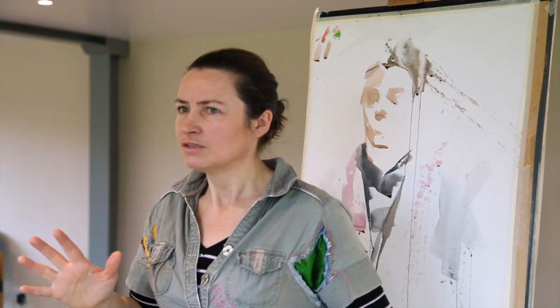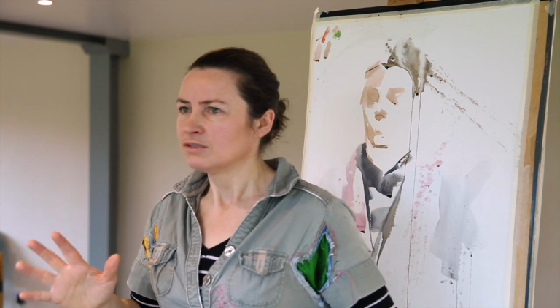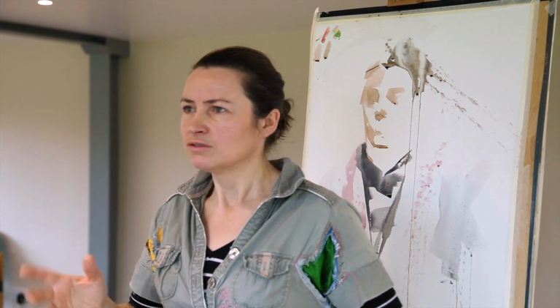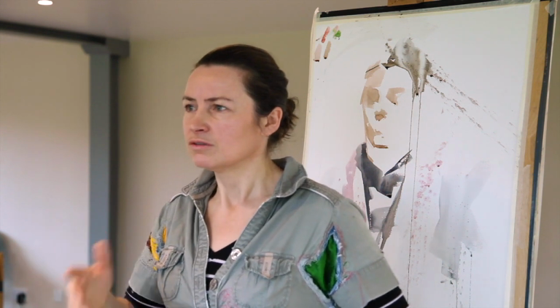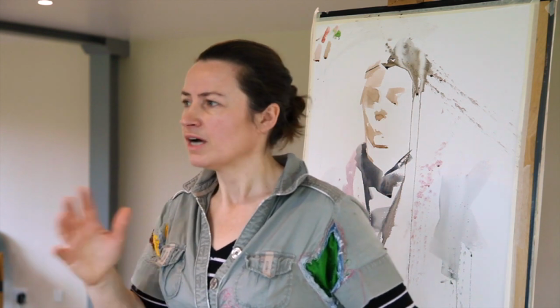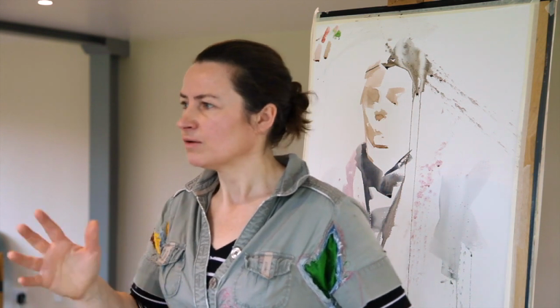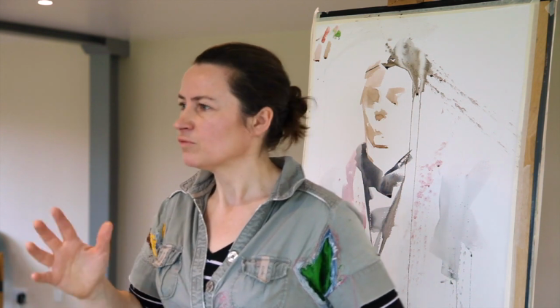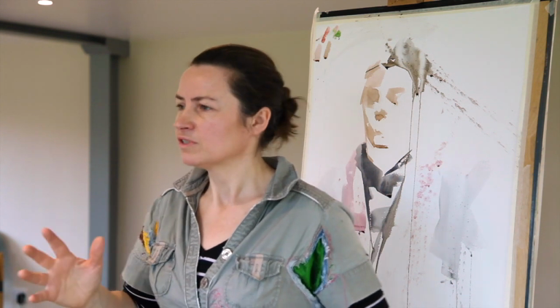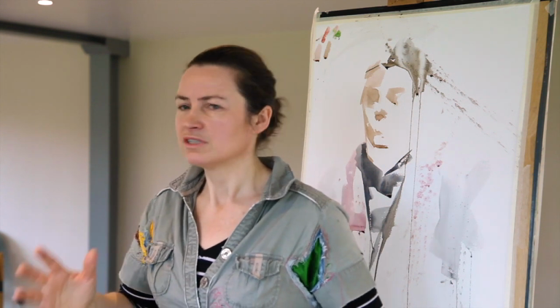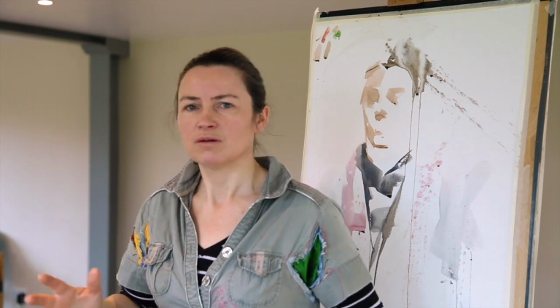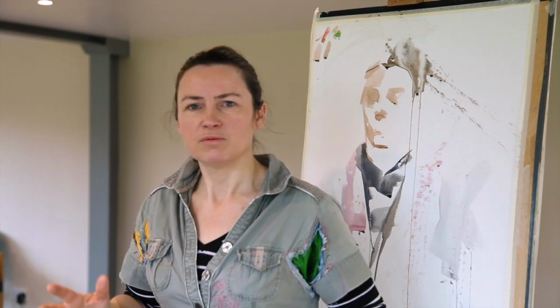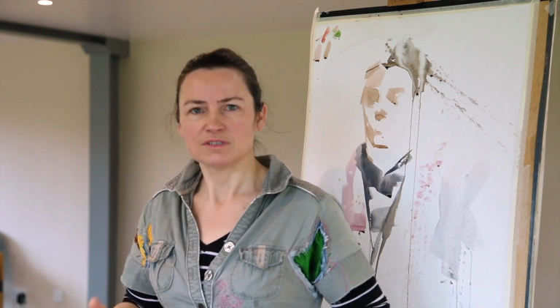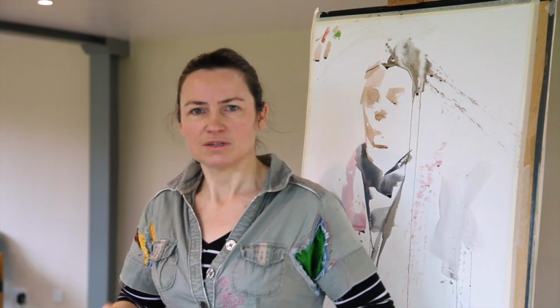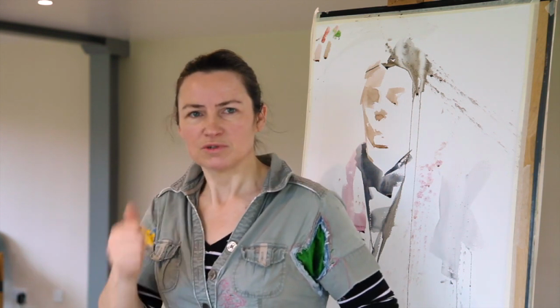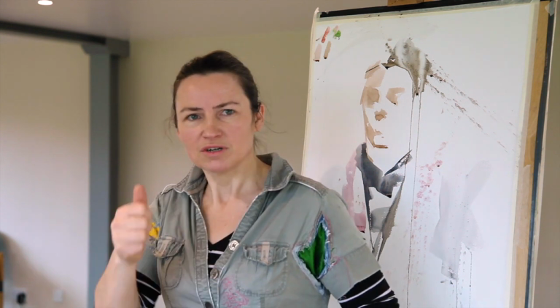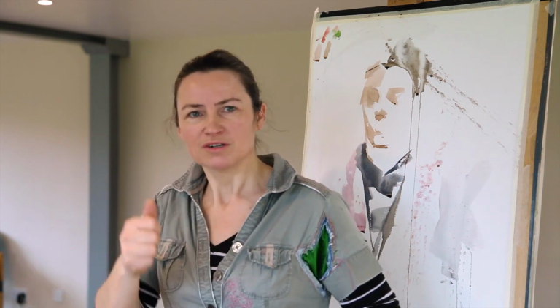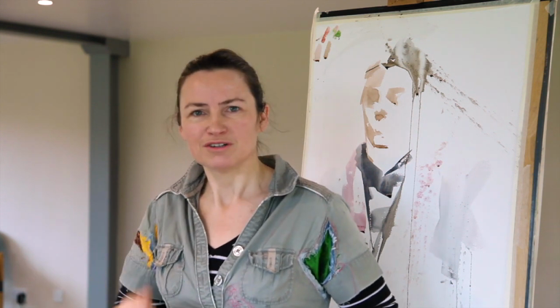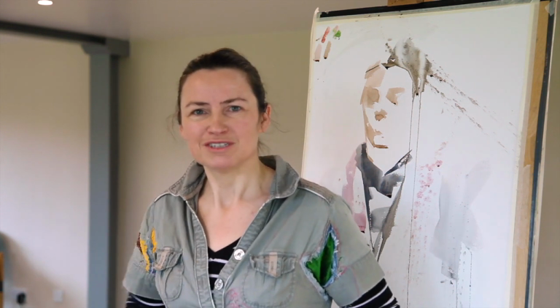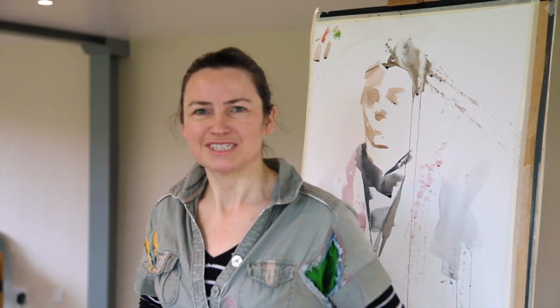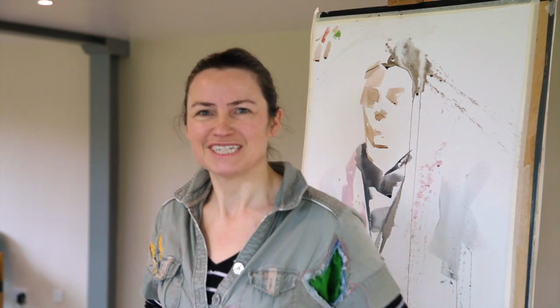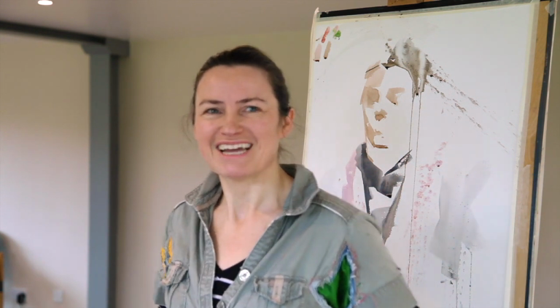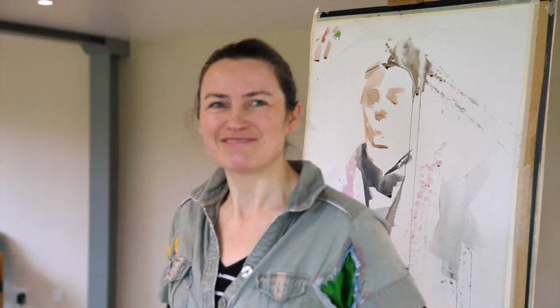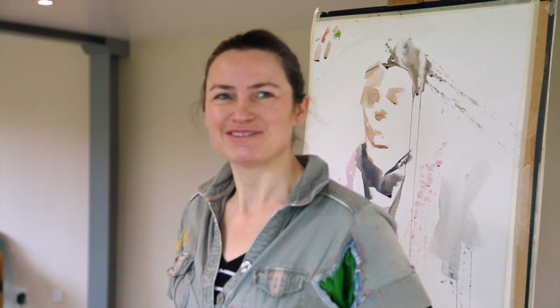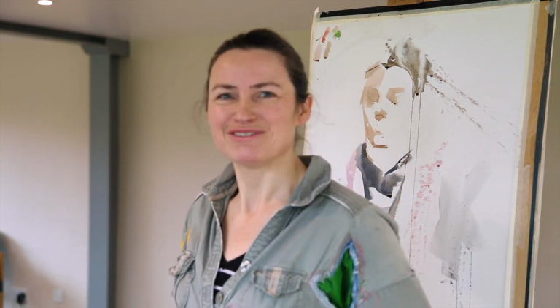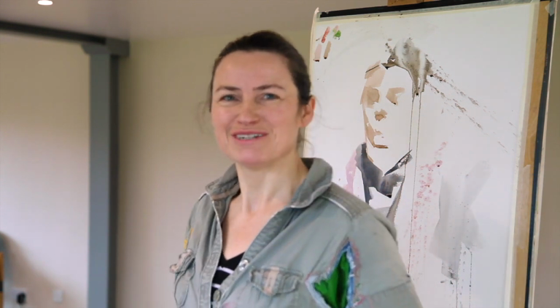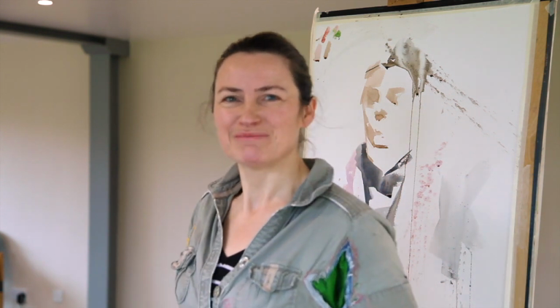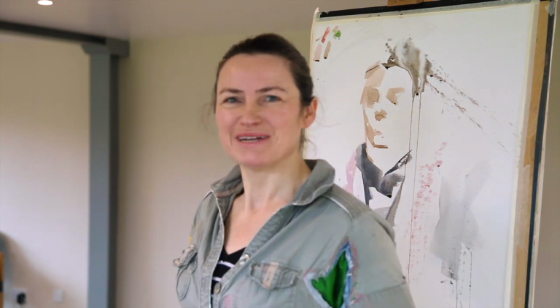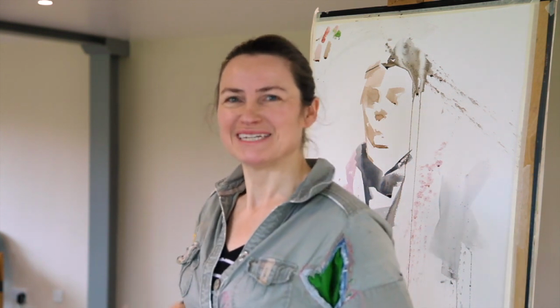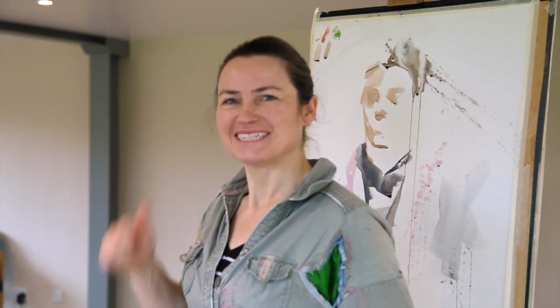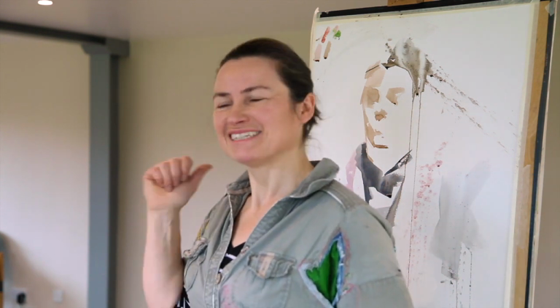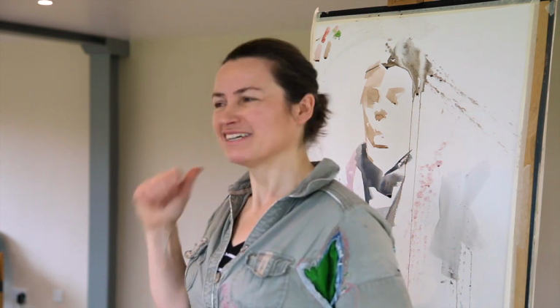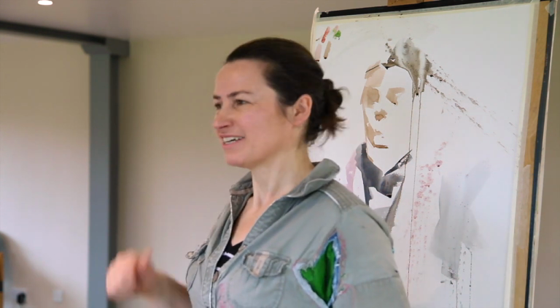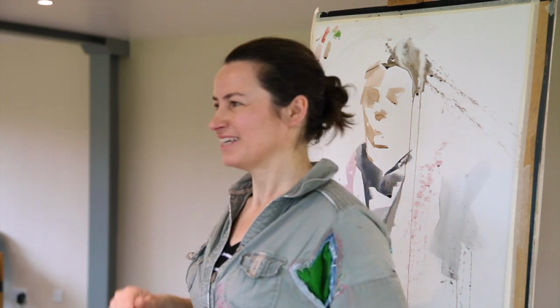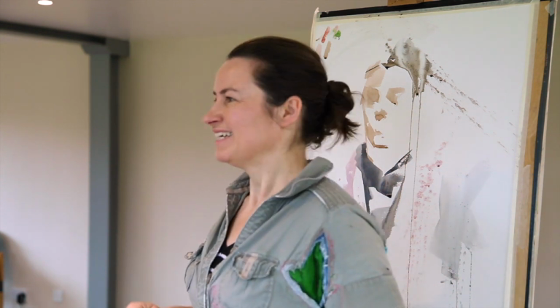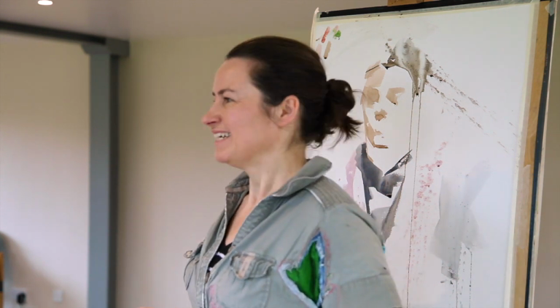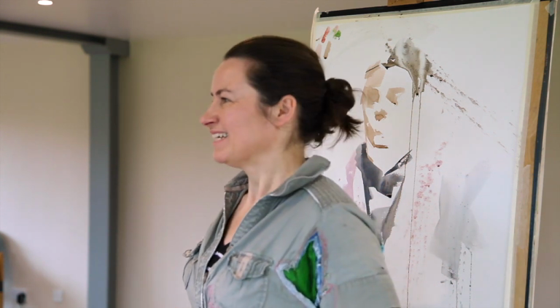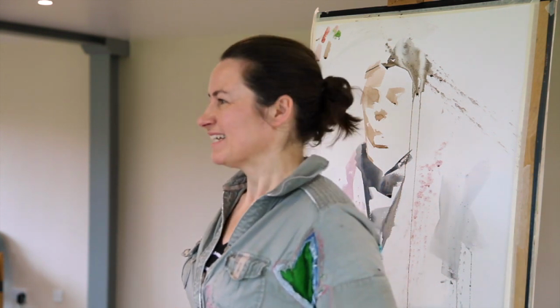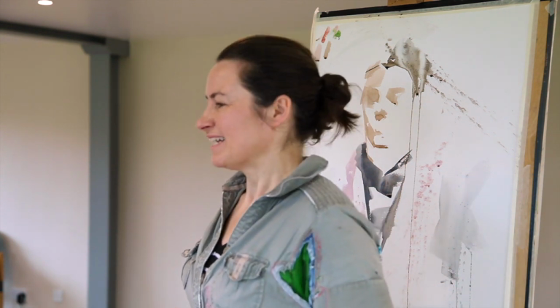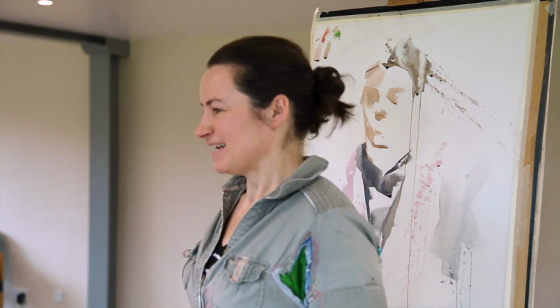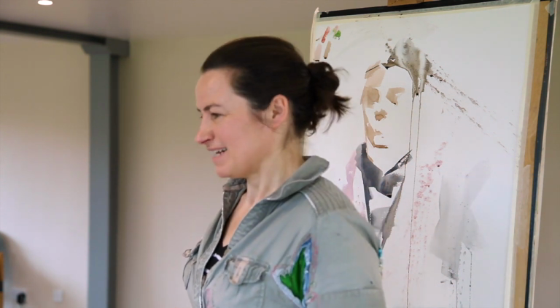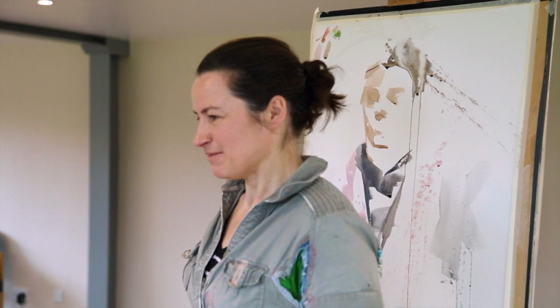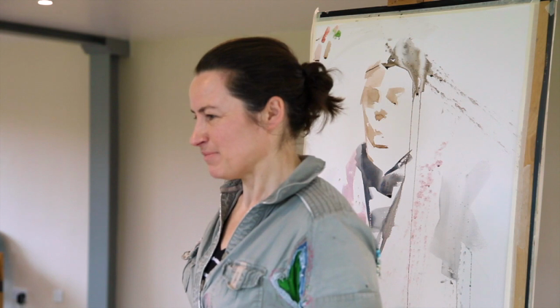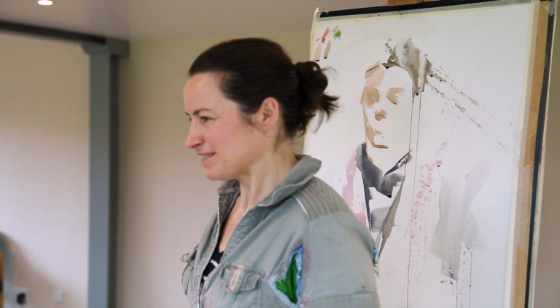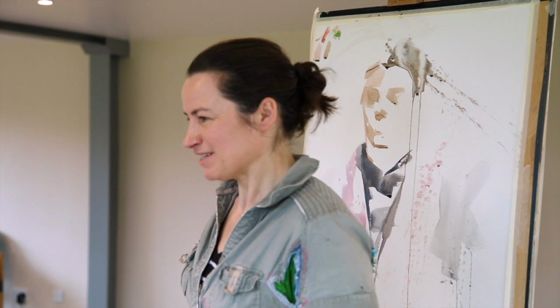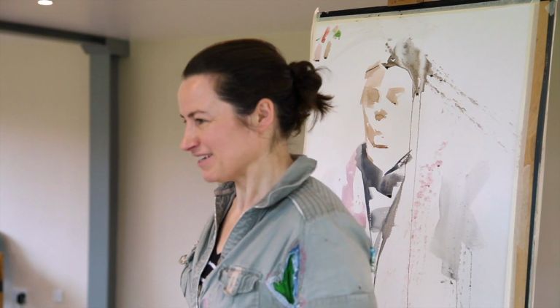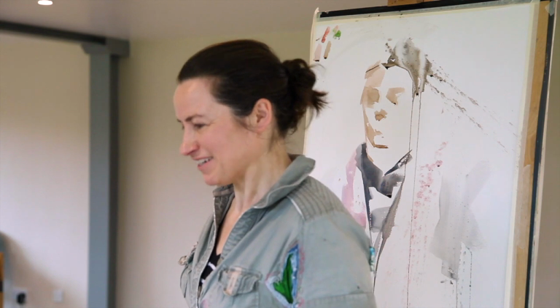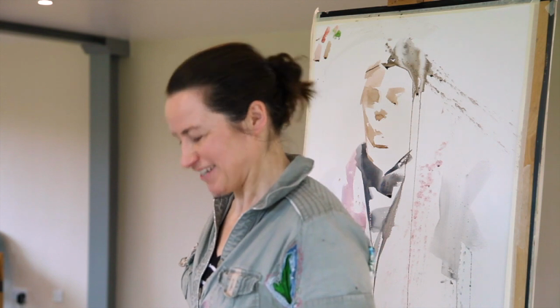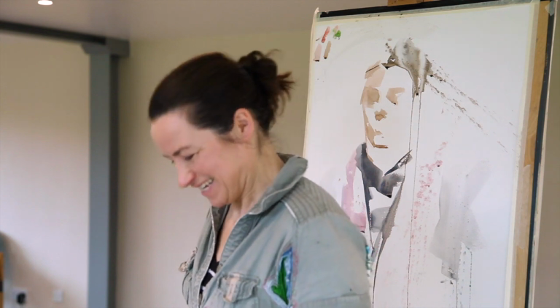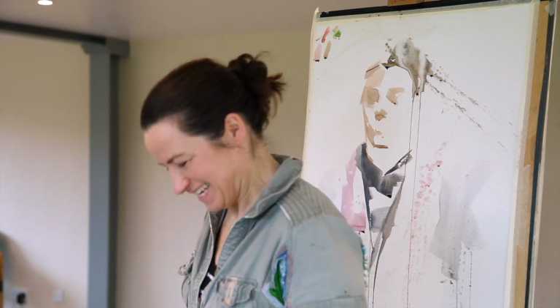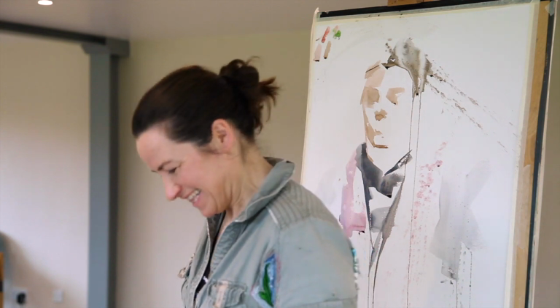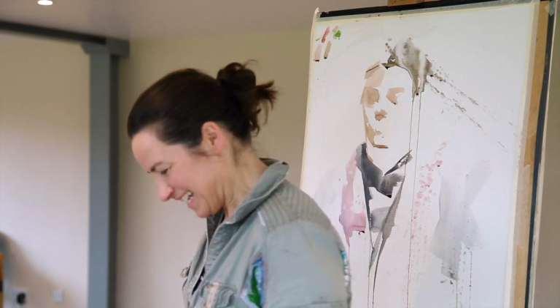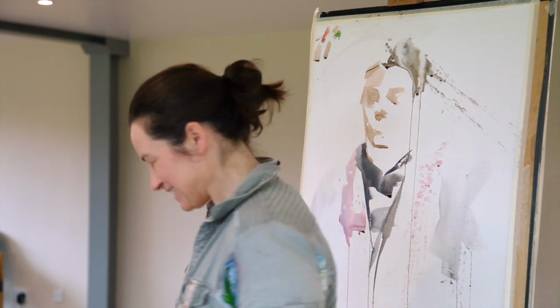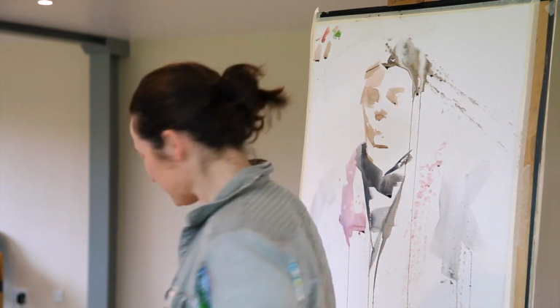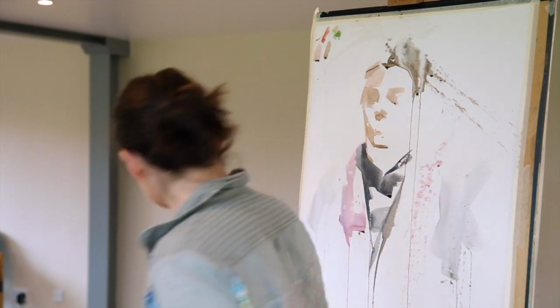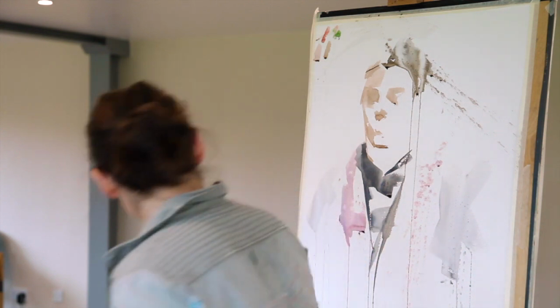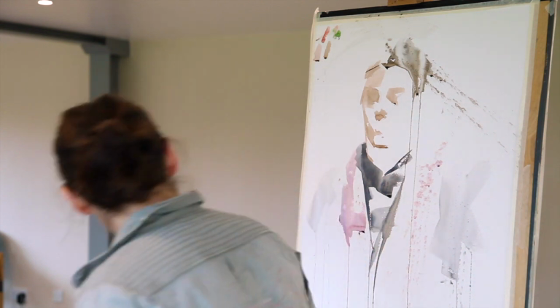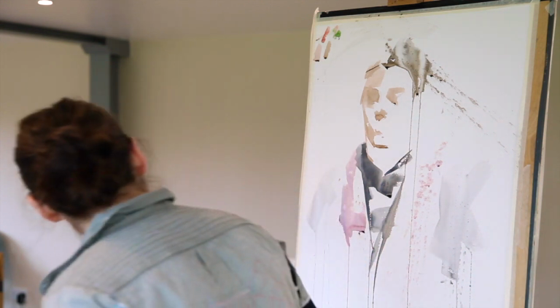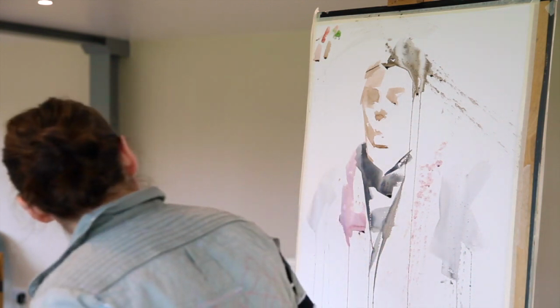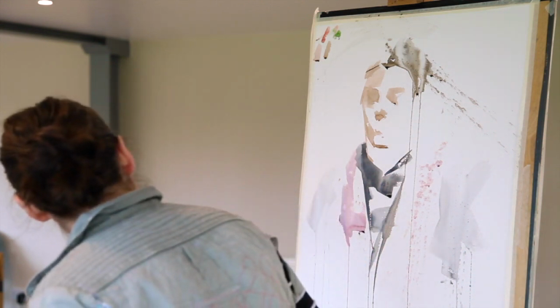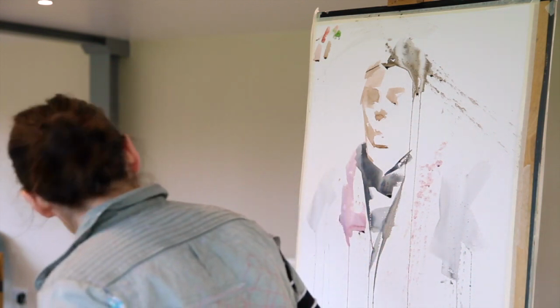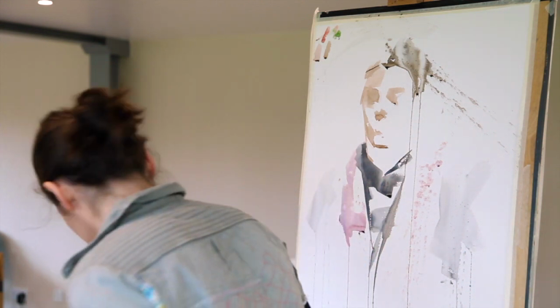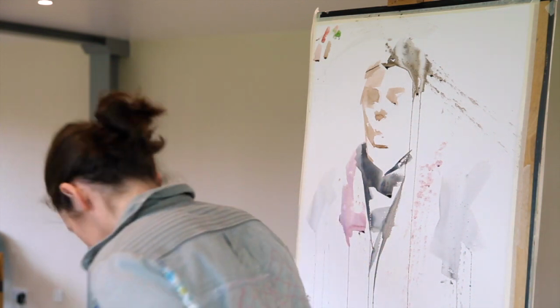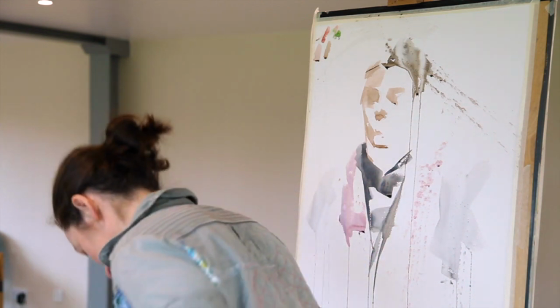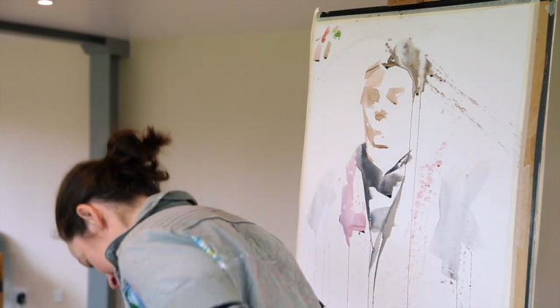Onwards and upwards — we're all going to have a go at painting. Best of luck, and thanks so much.